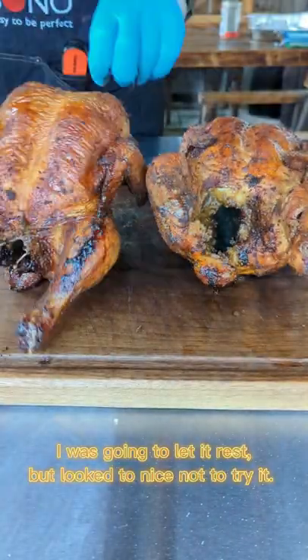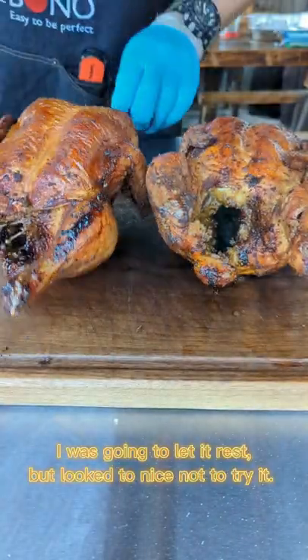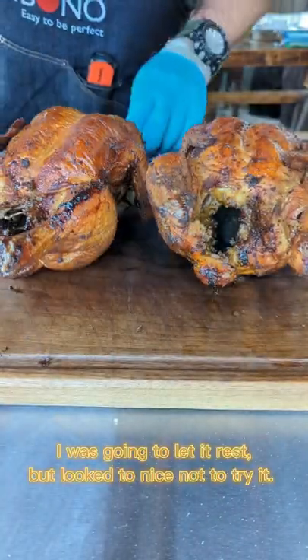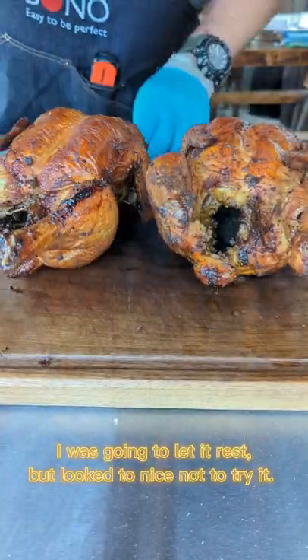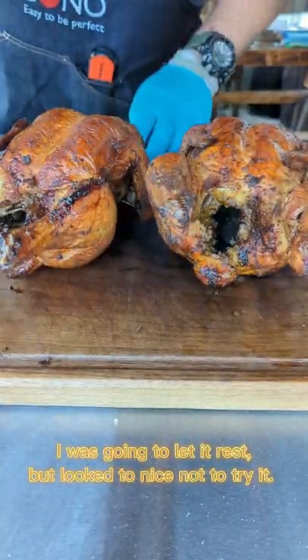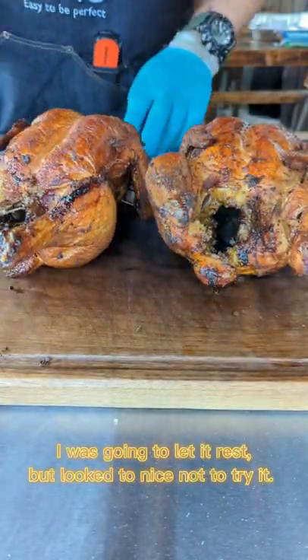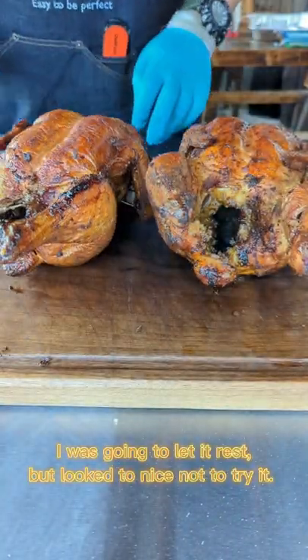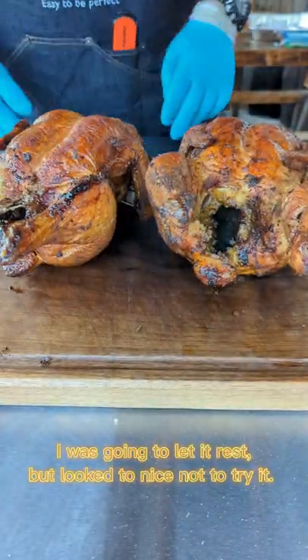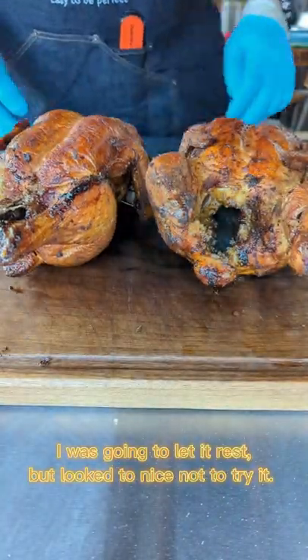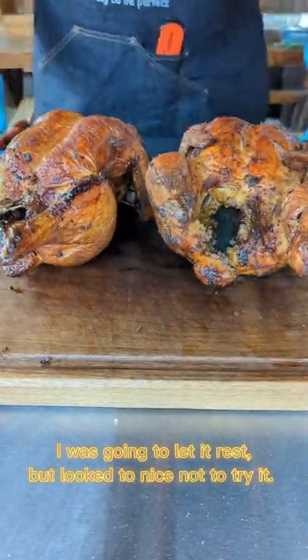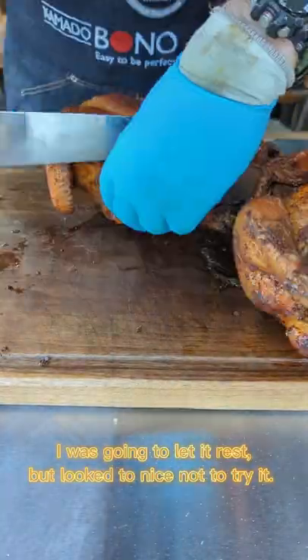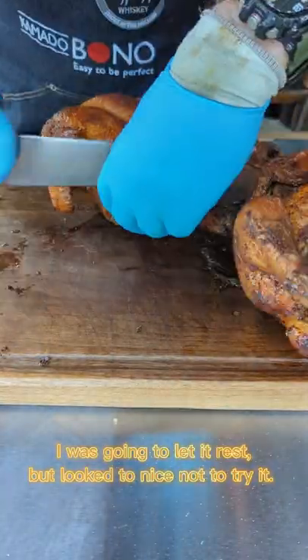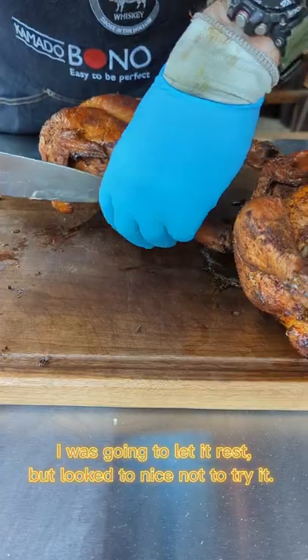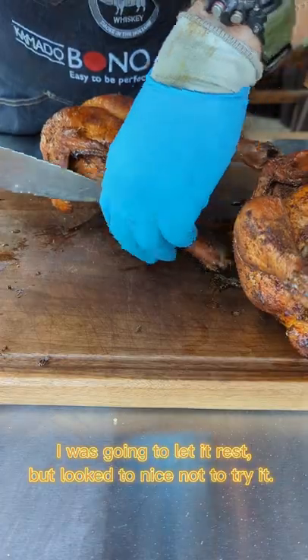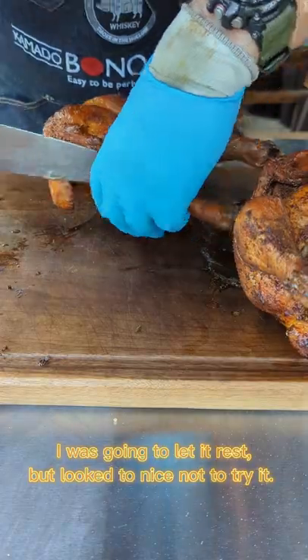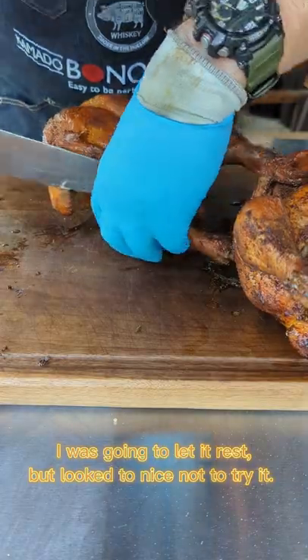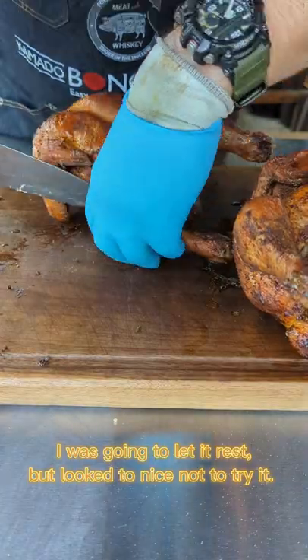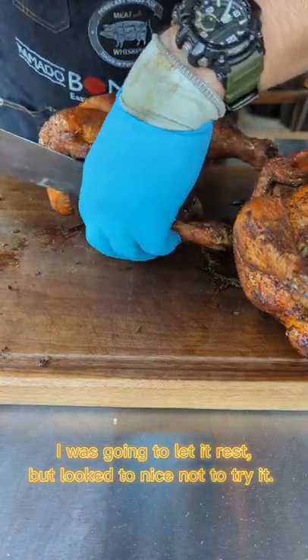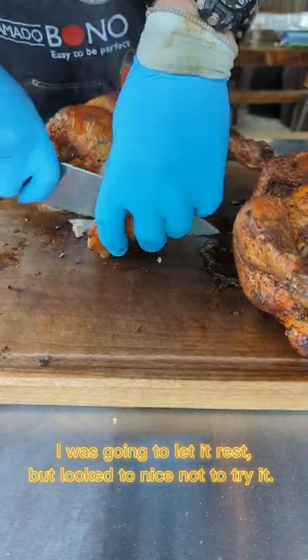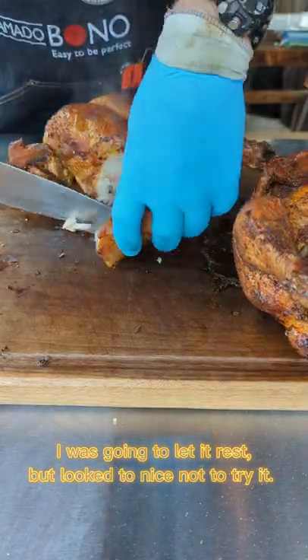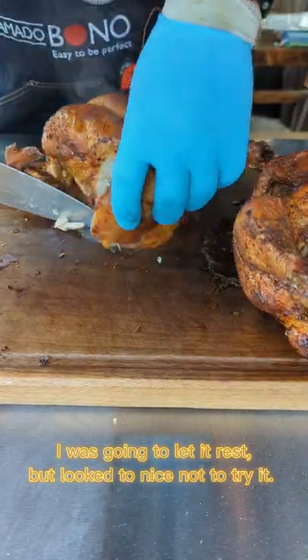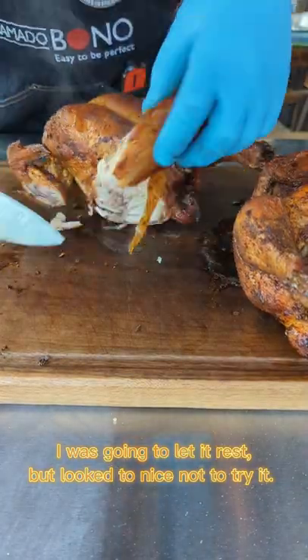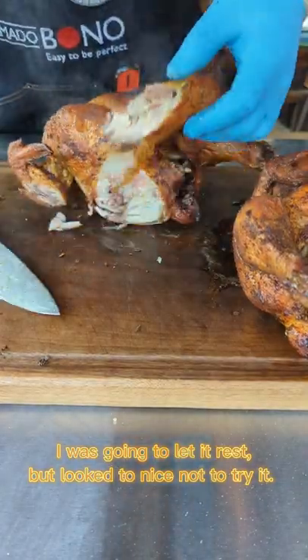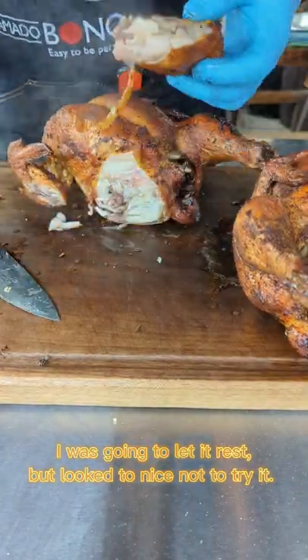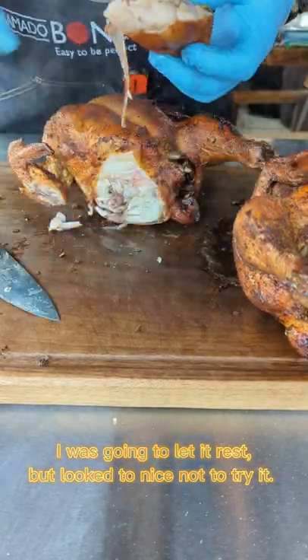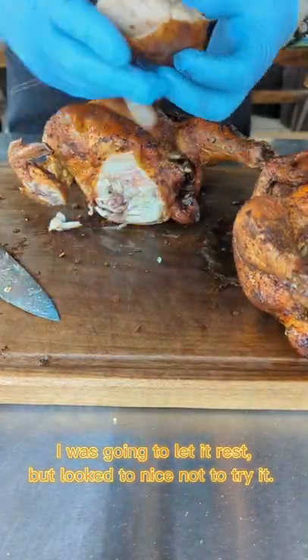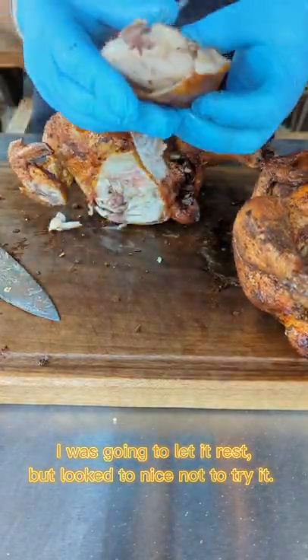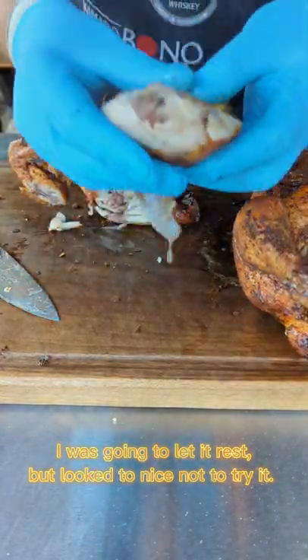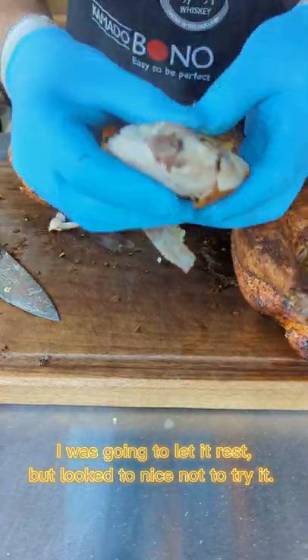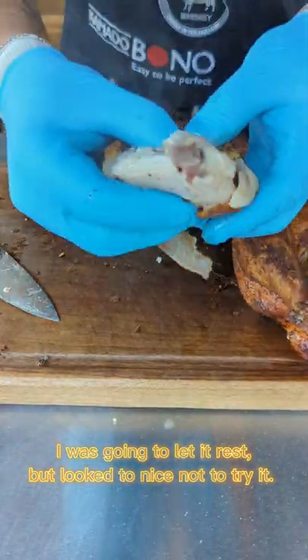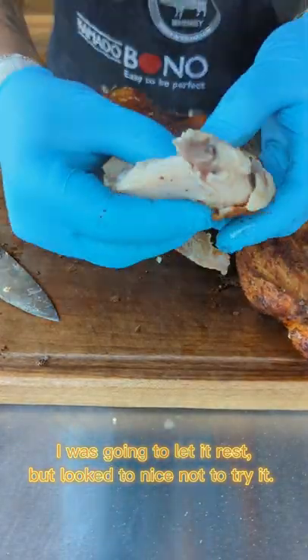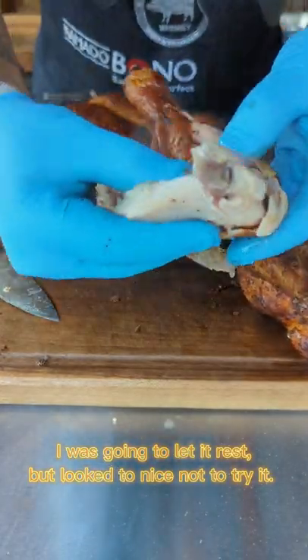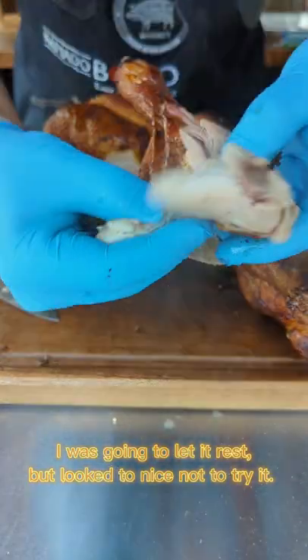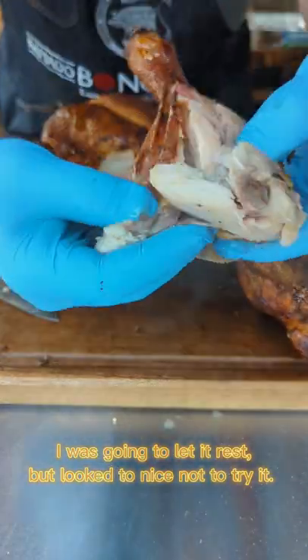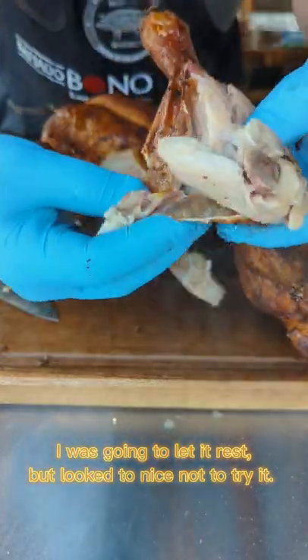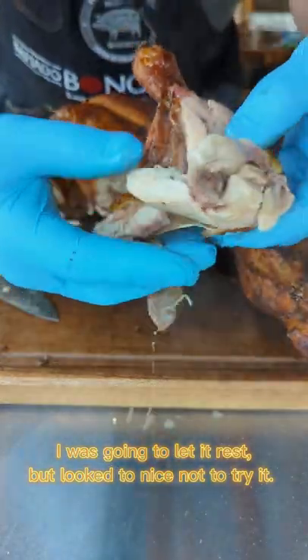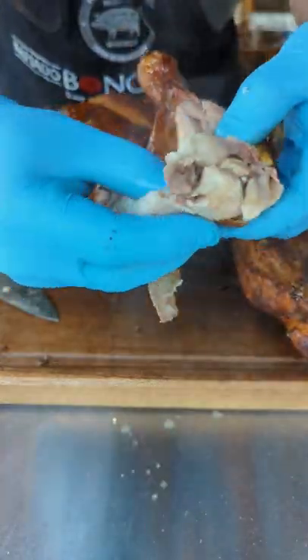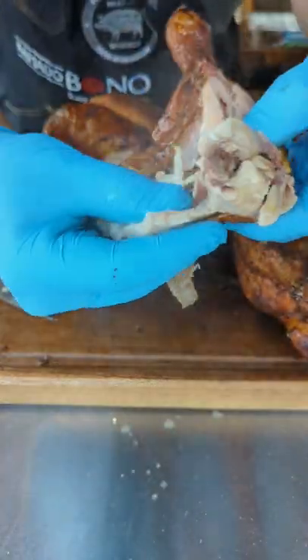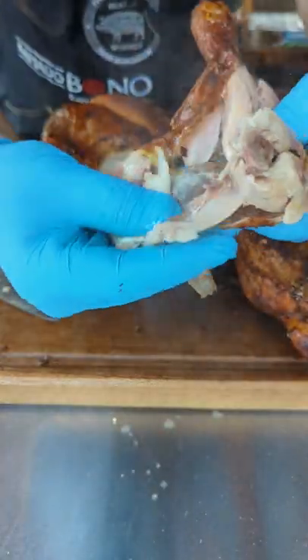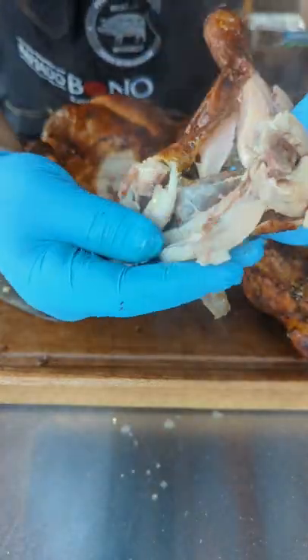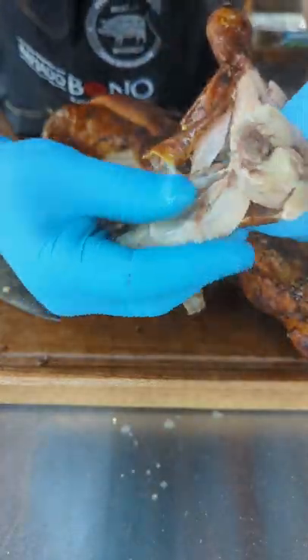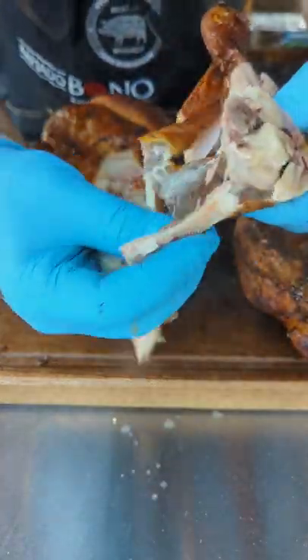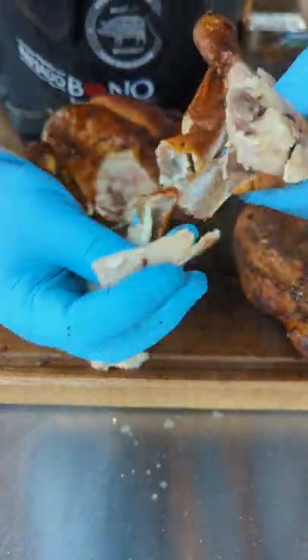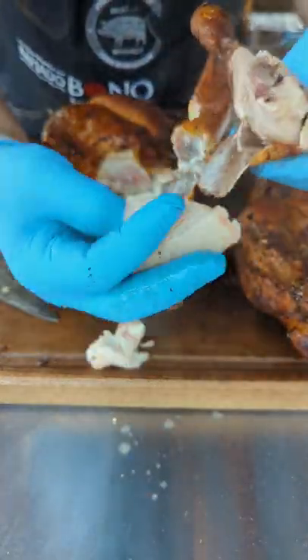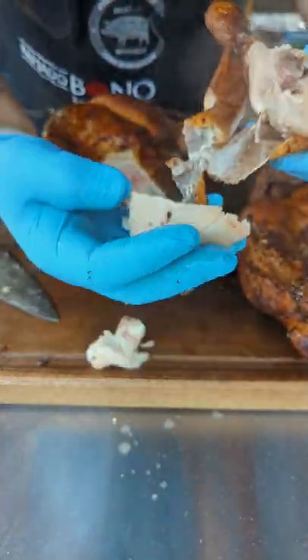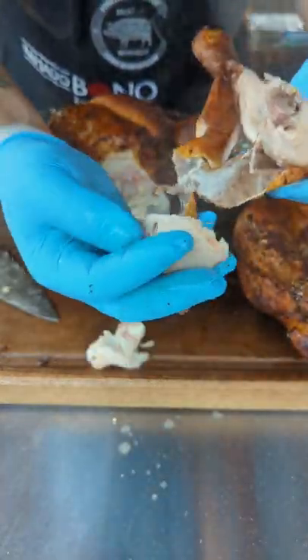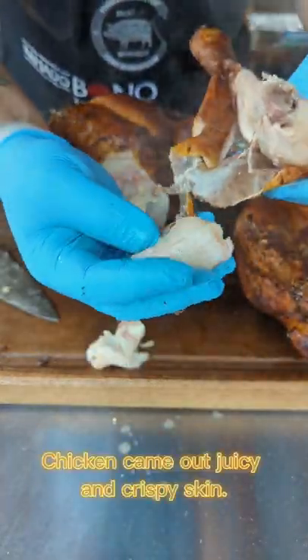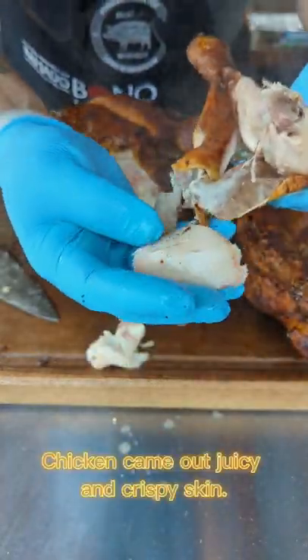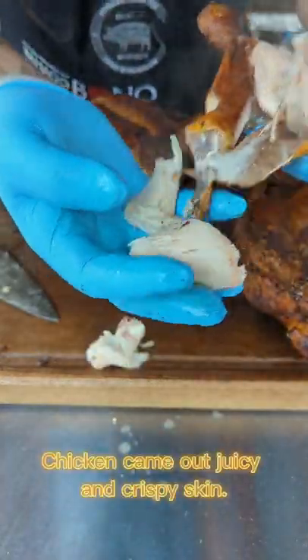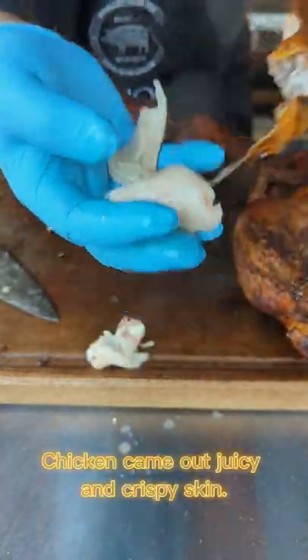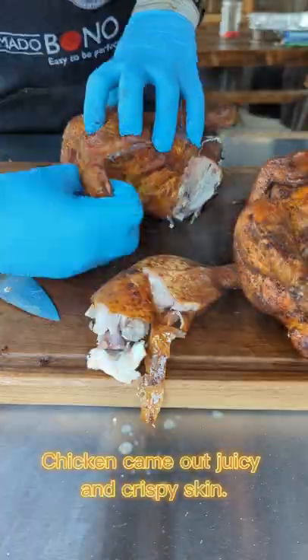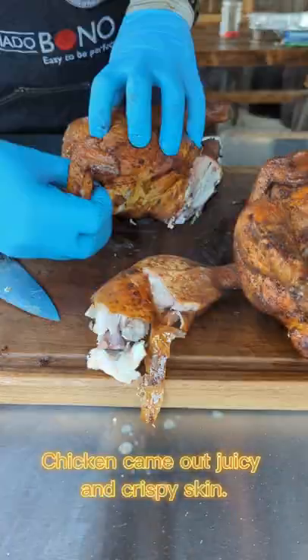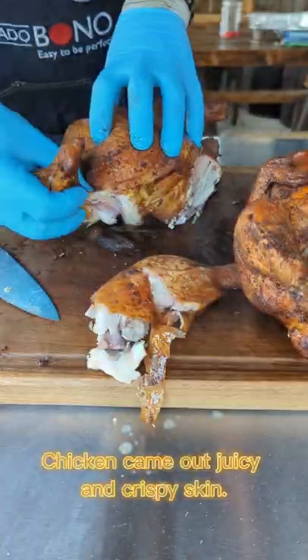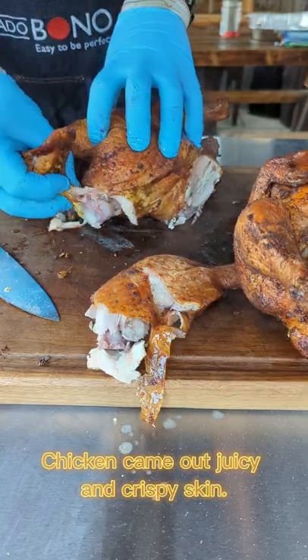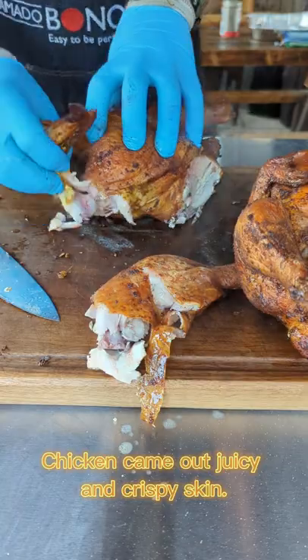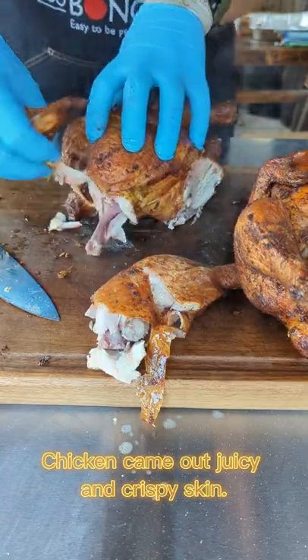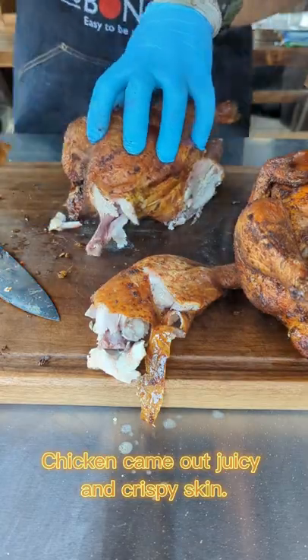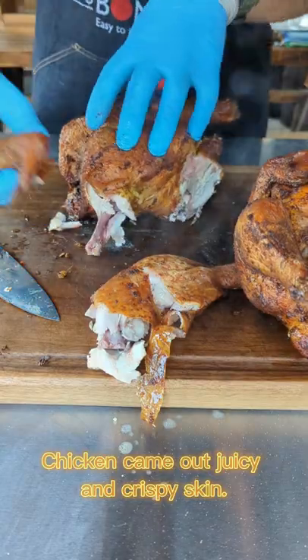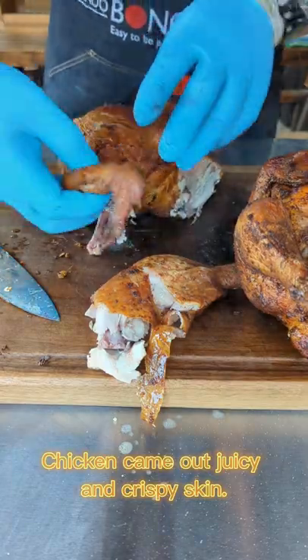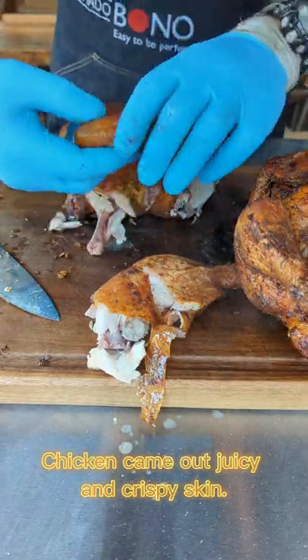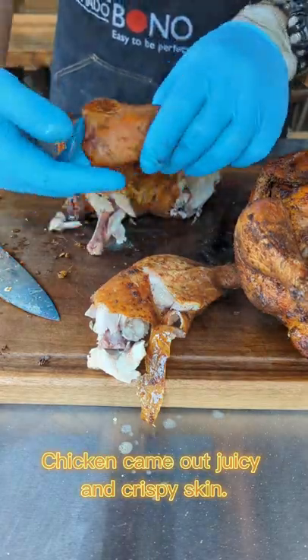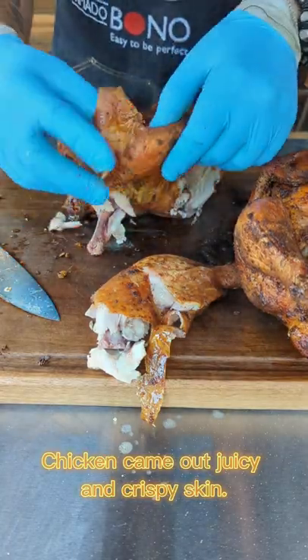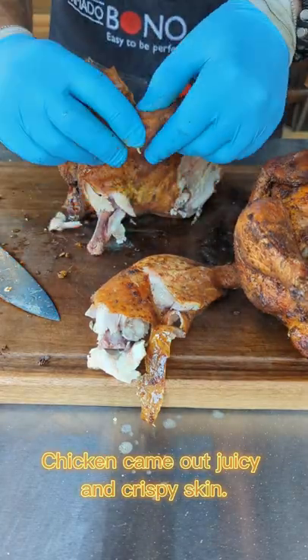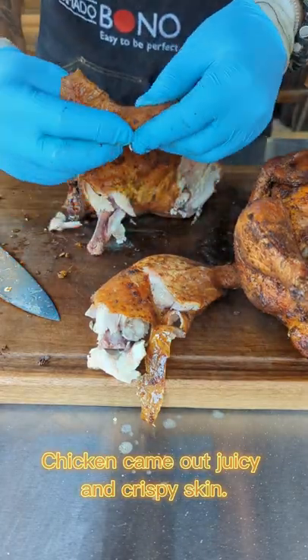I was going to let it rest, but look too nice not to try it. Chicken came out juicy with crispy skin.